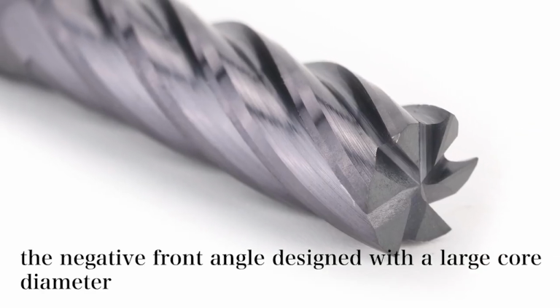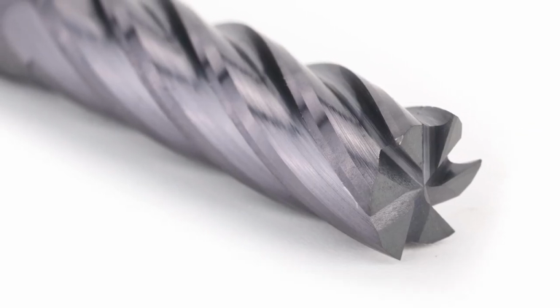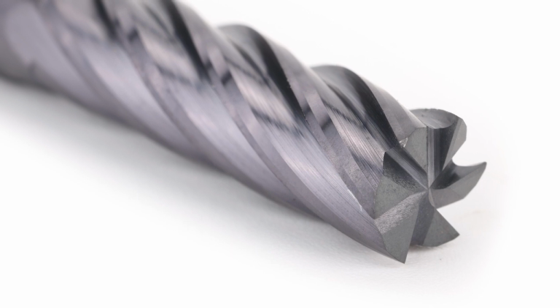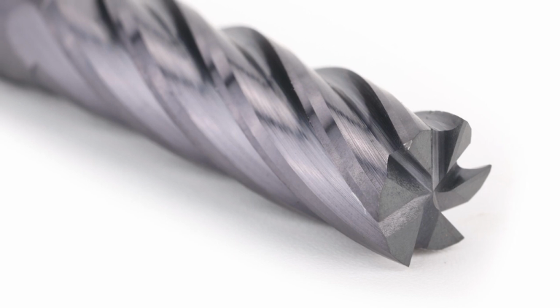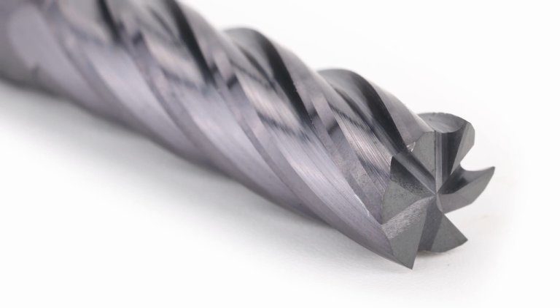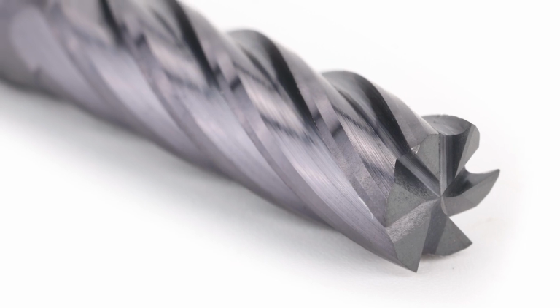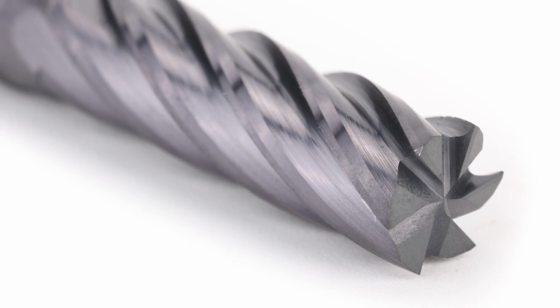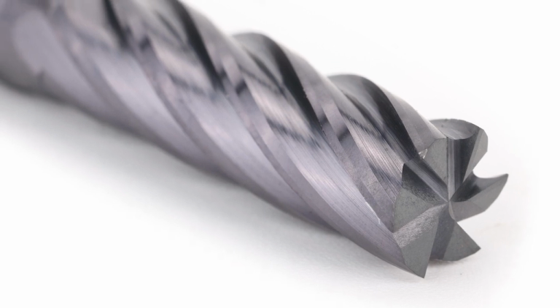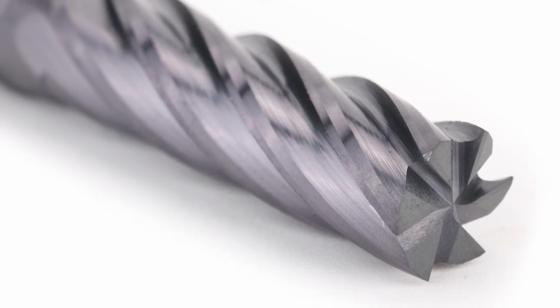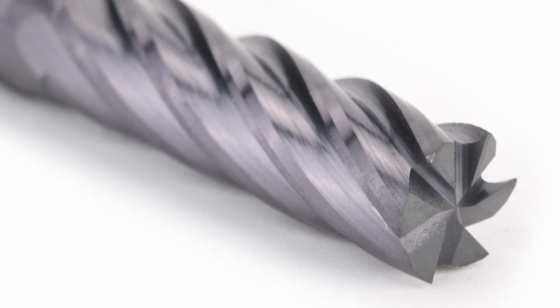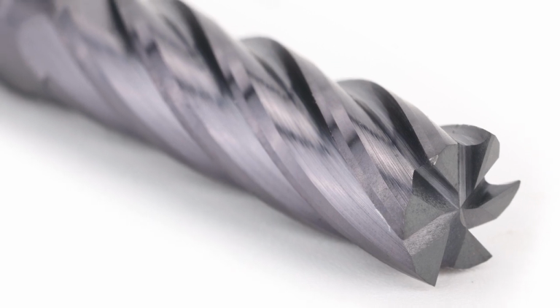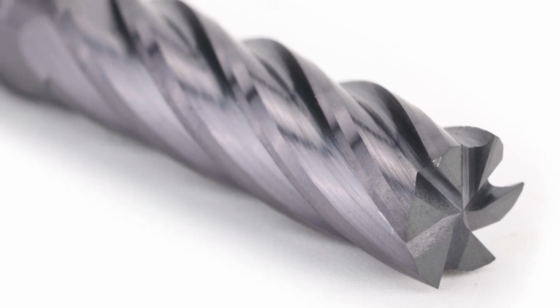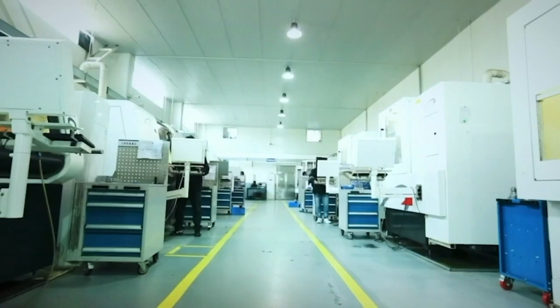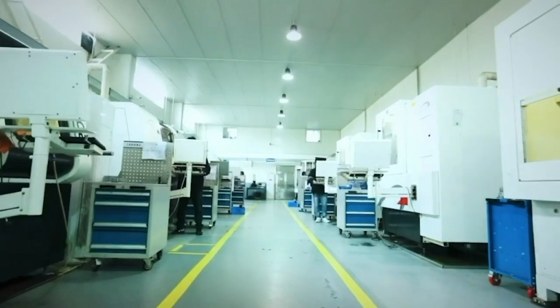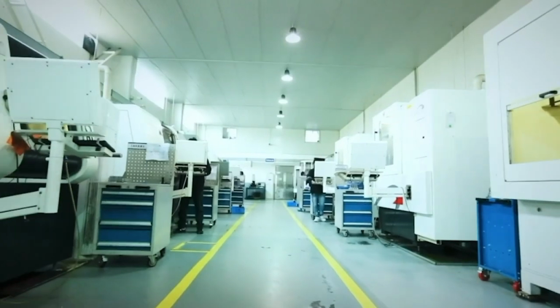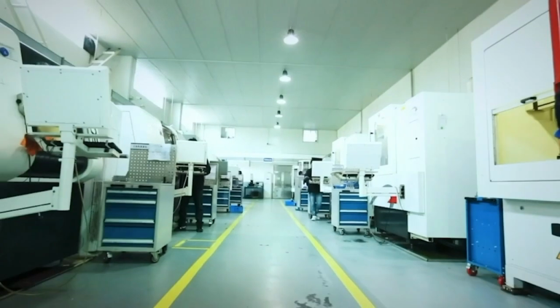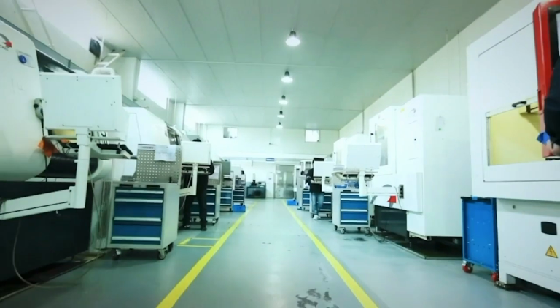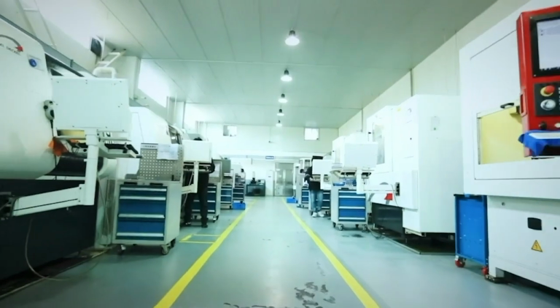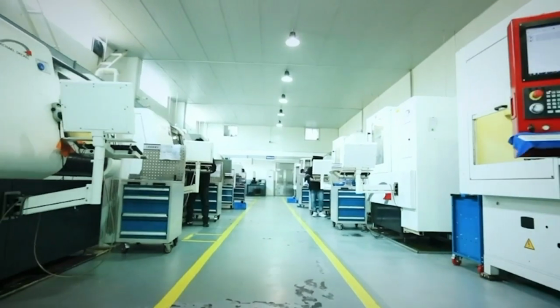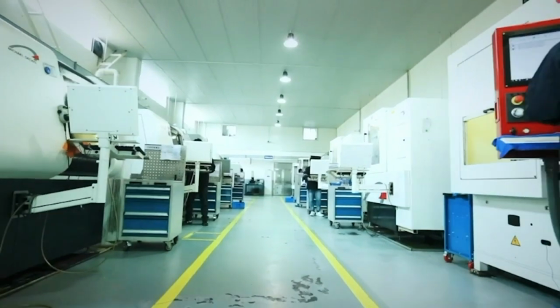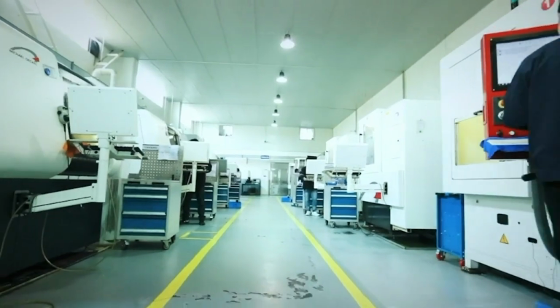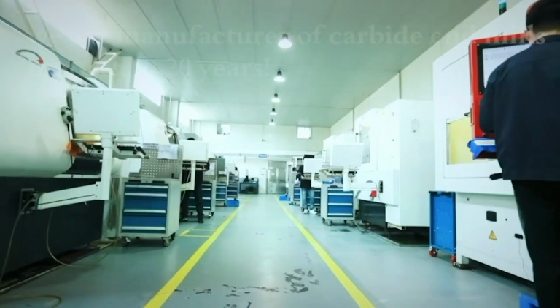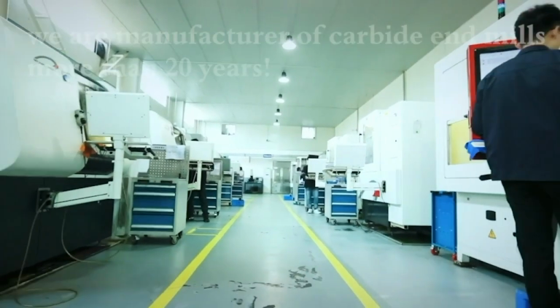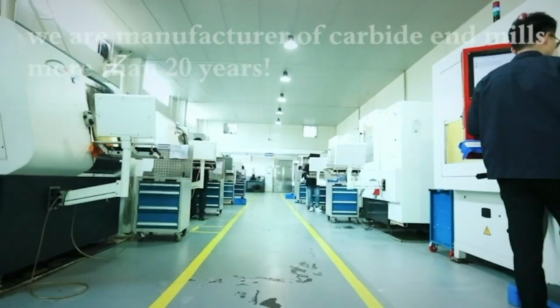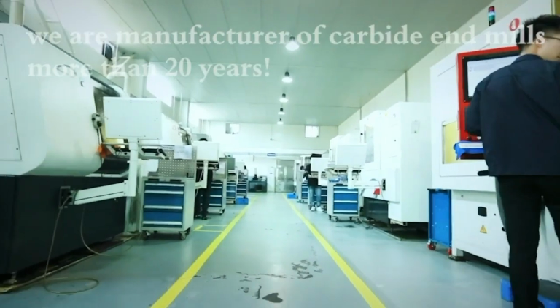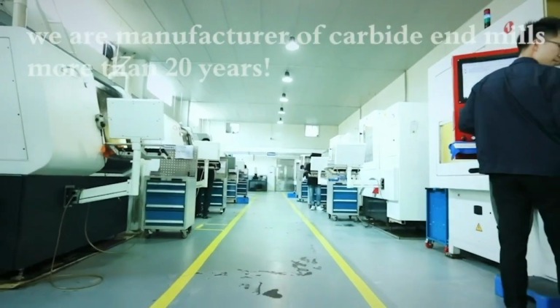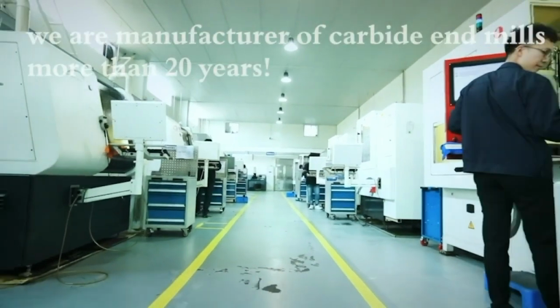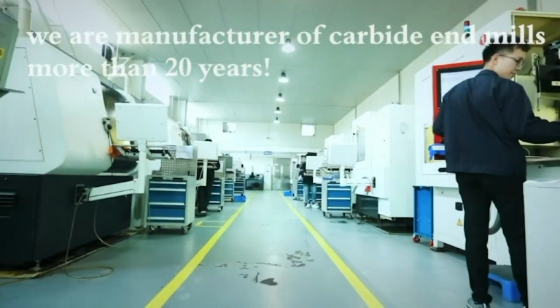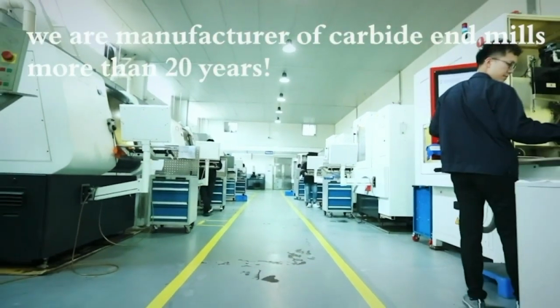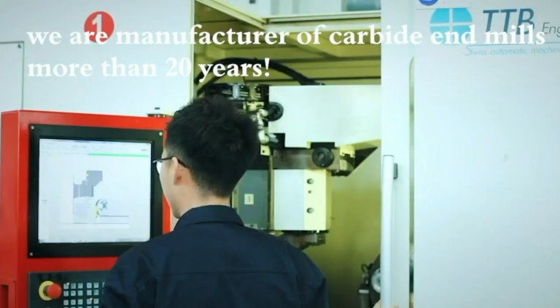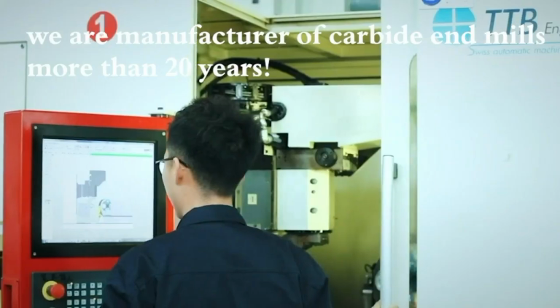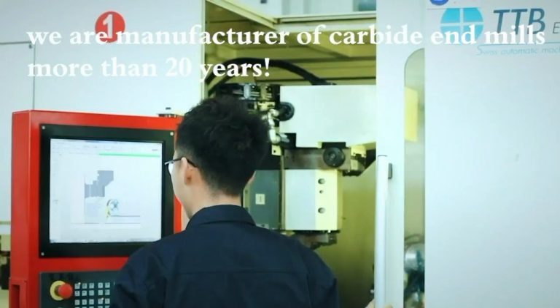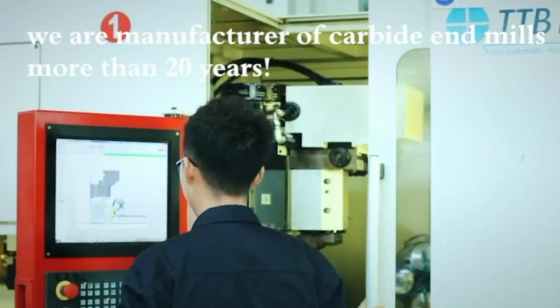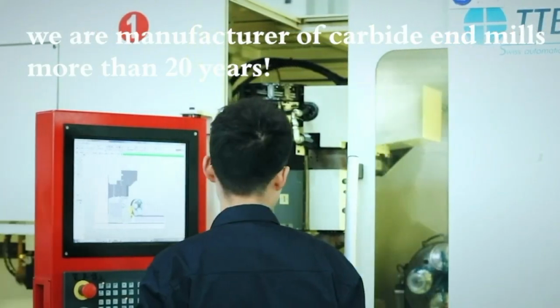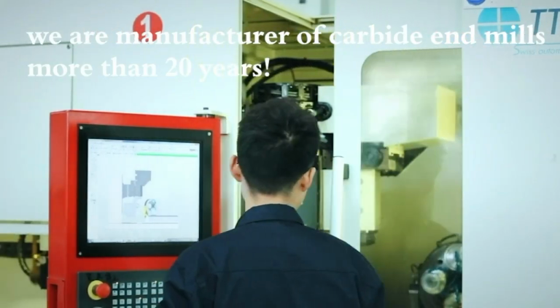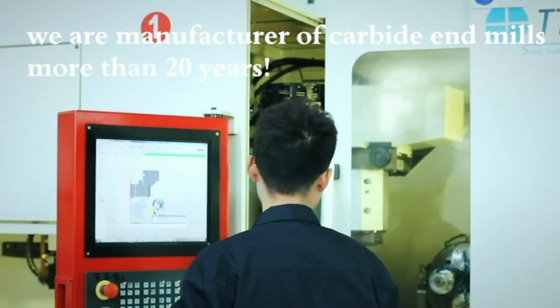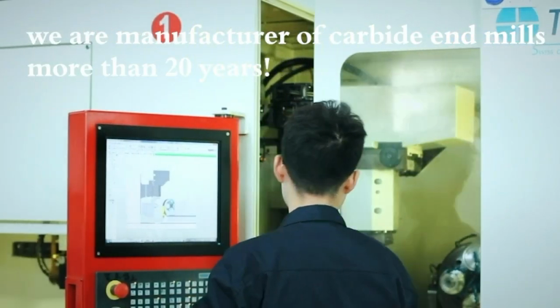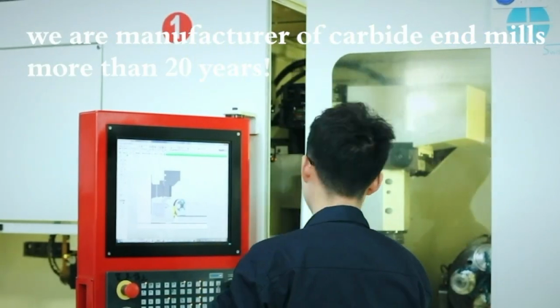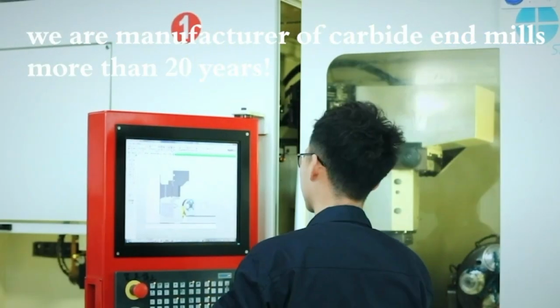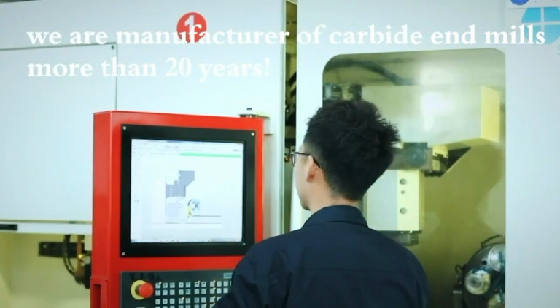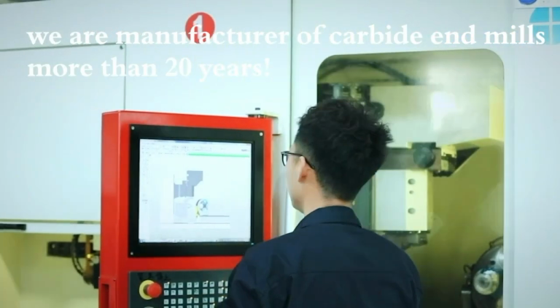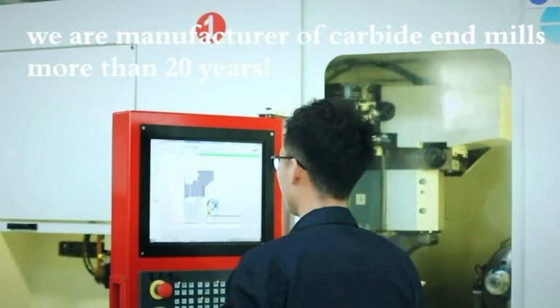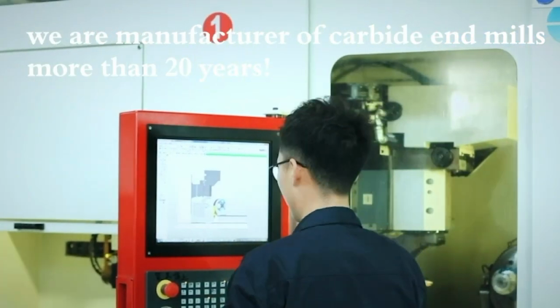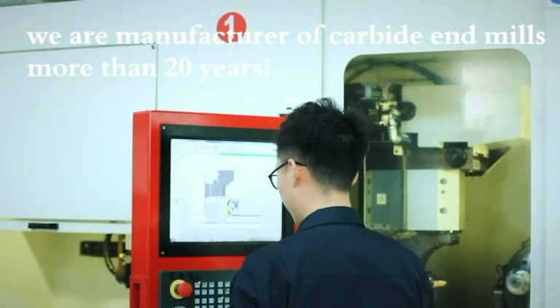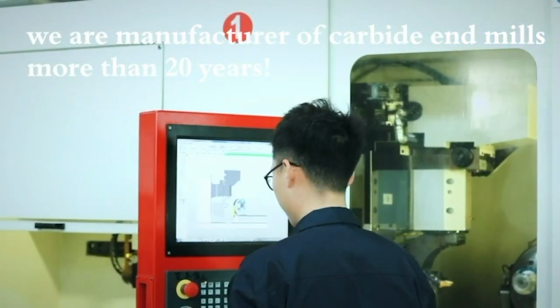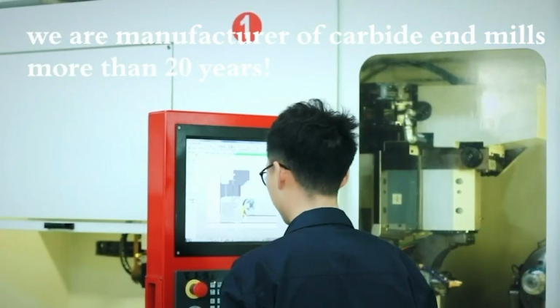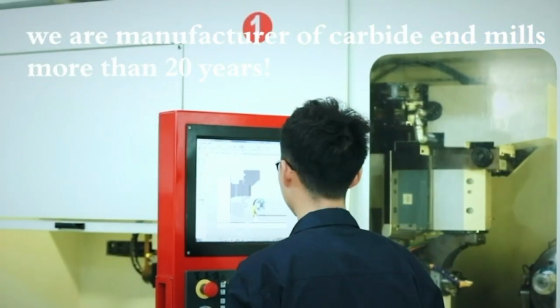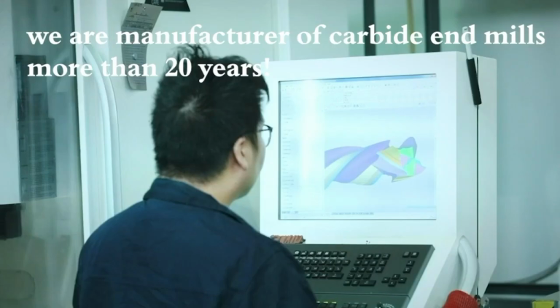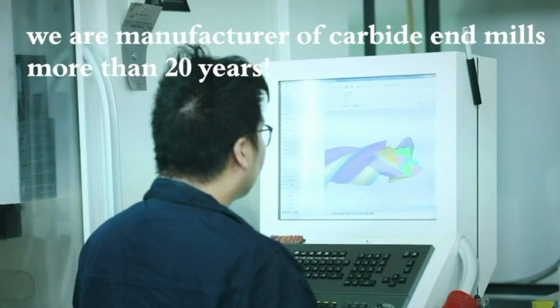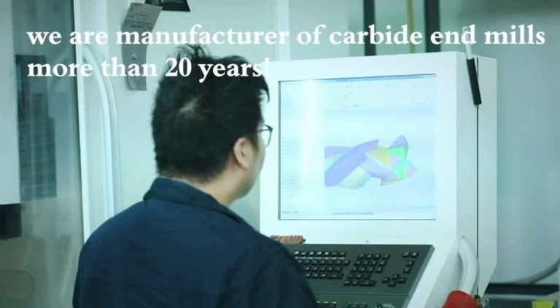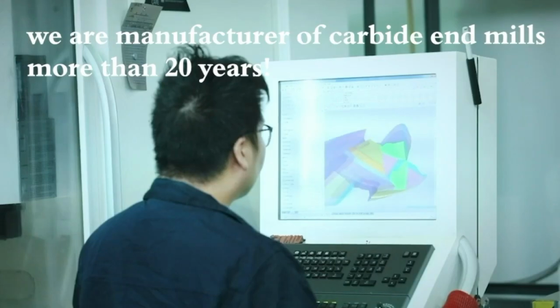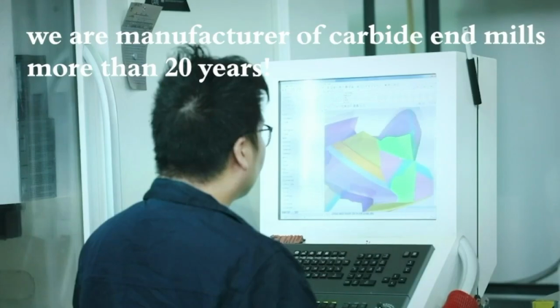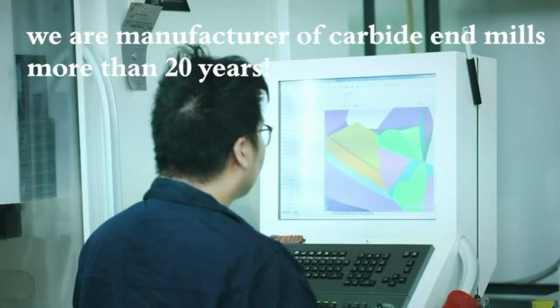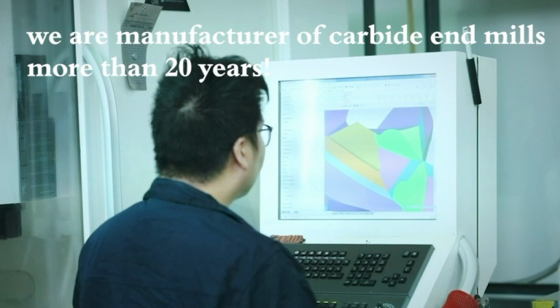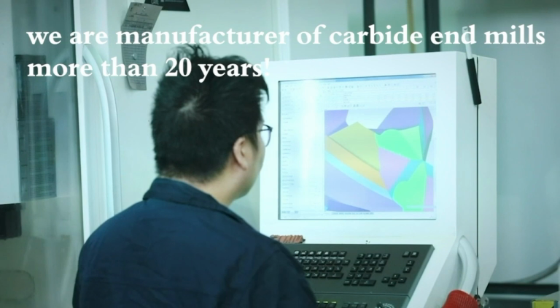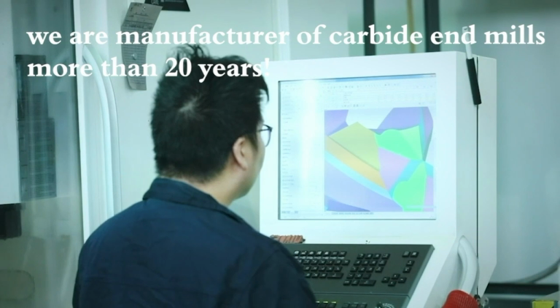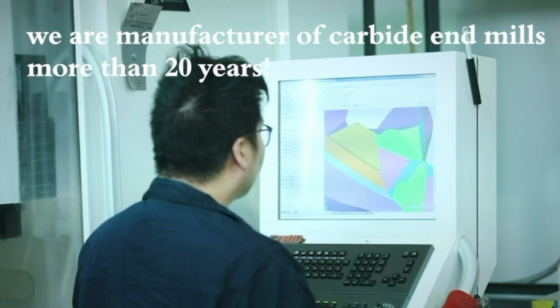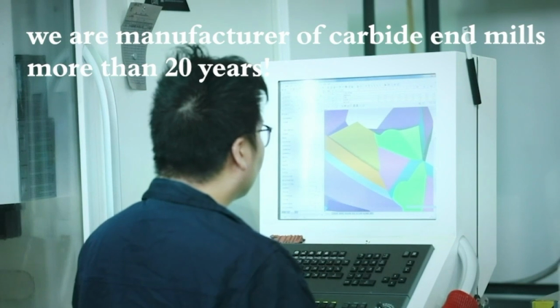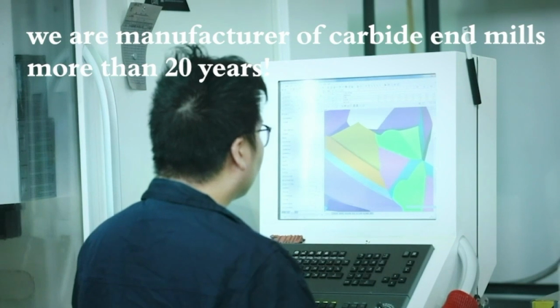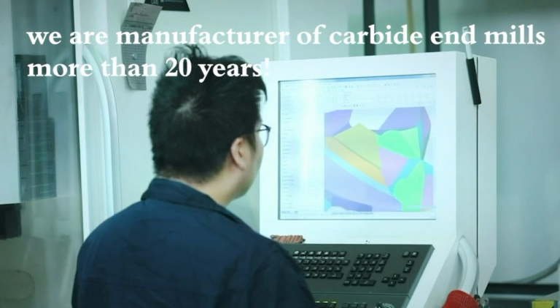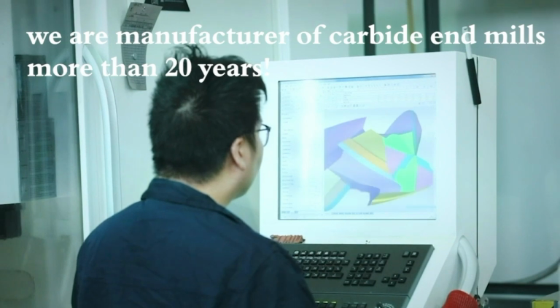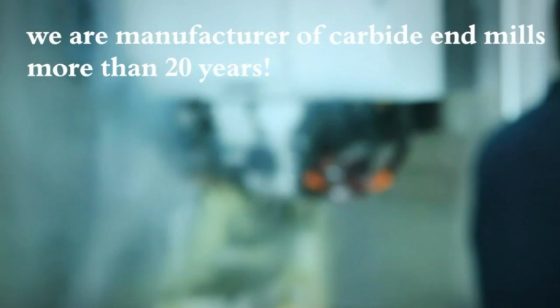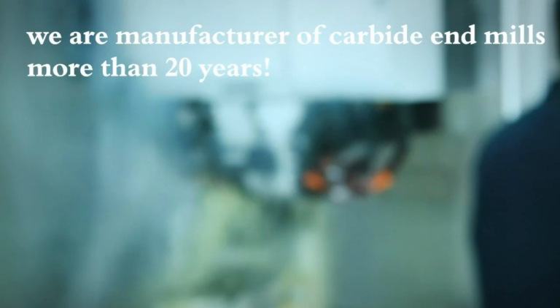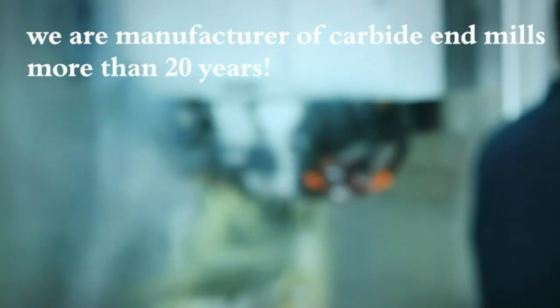High helical angle design greatly improves the smoothness of chip removal, making the workpiece more glossy and bright, suitable for finishing machining.